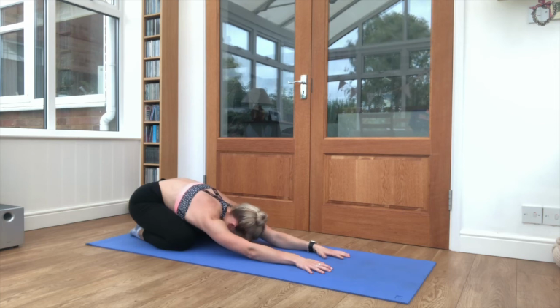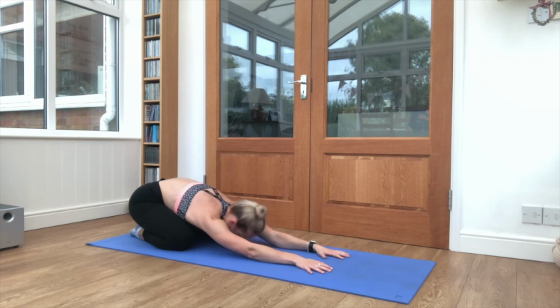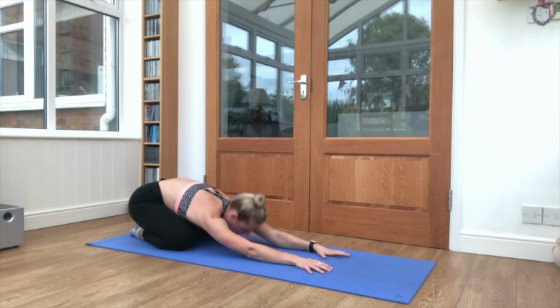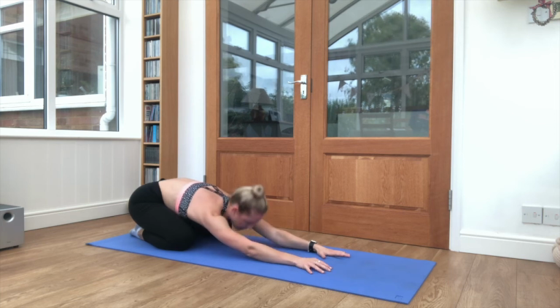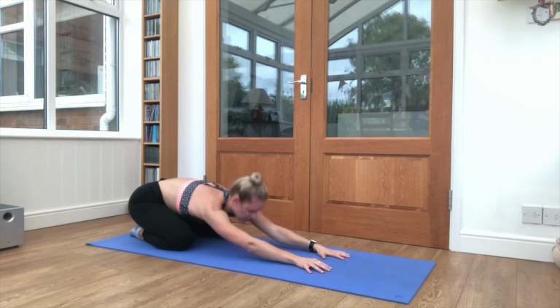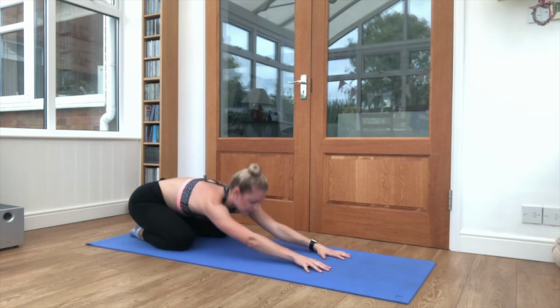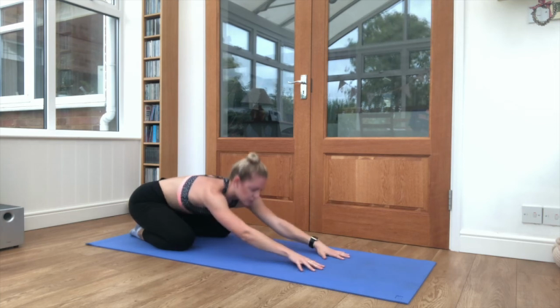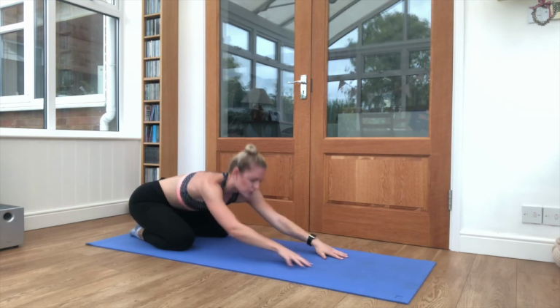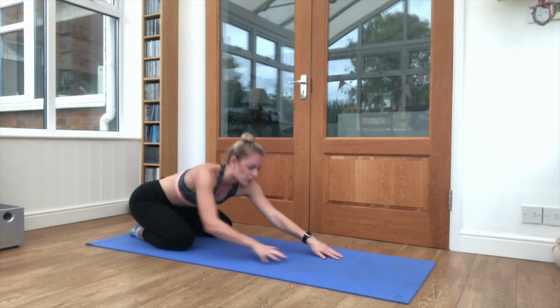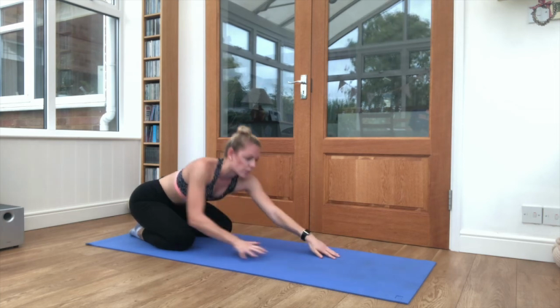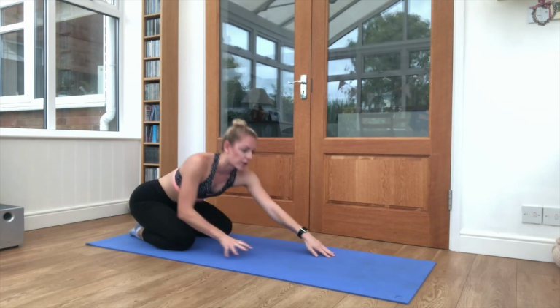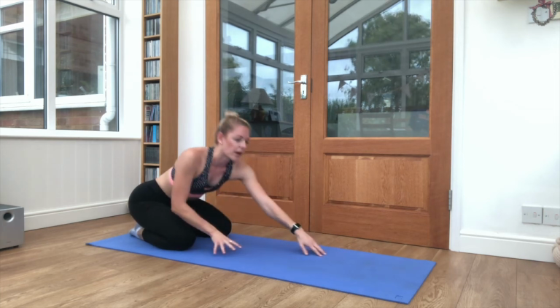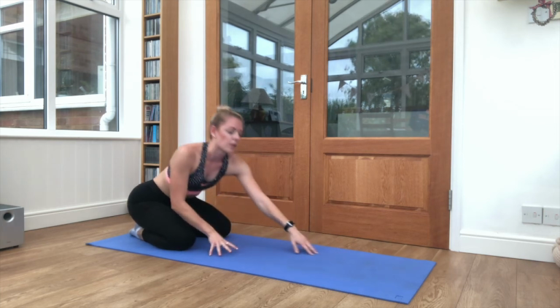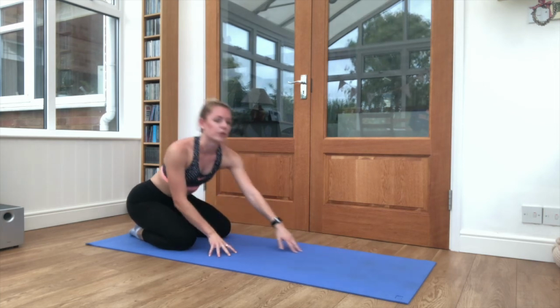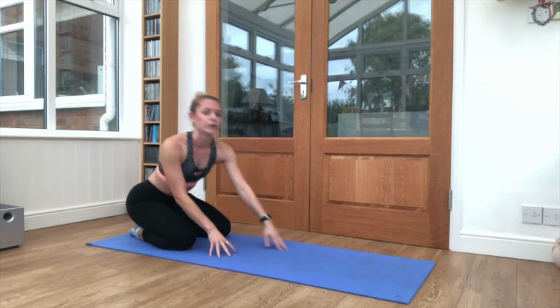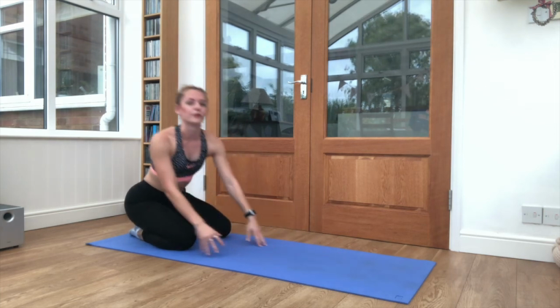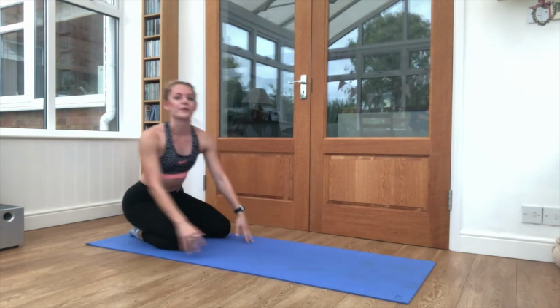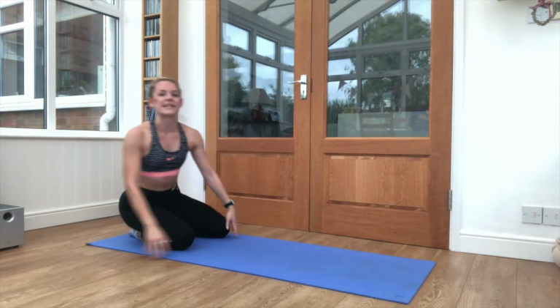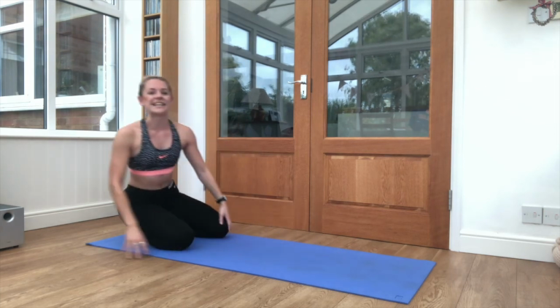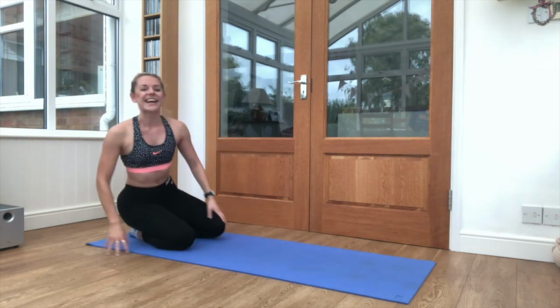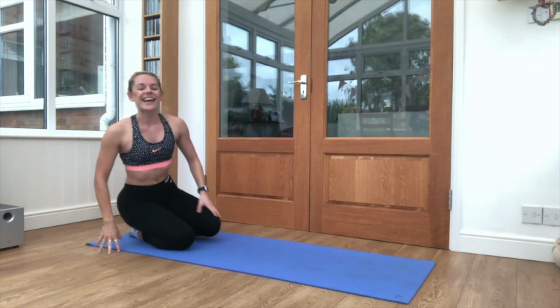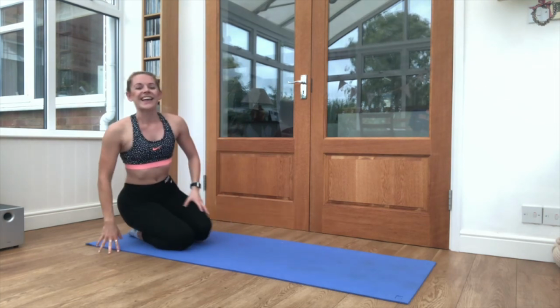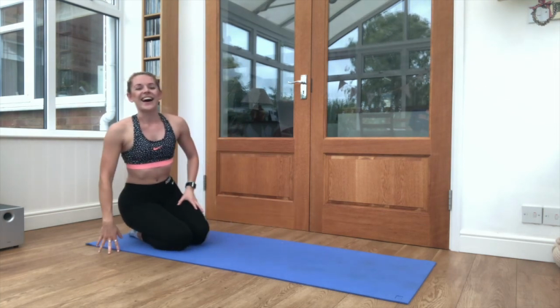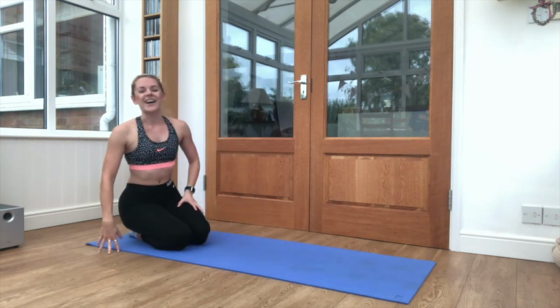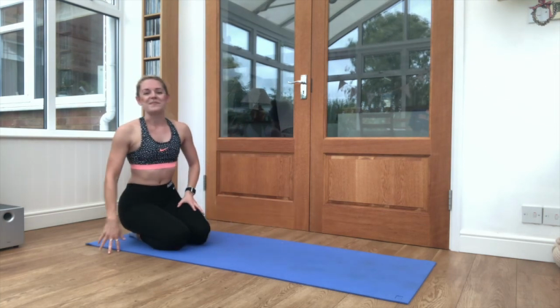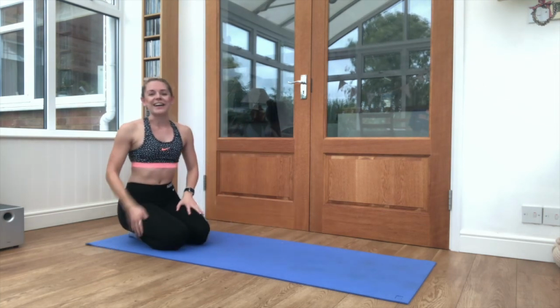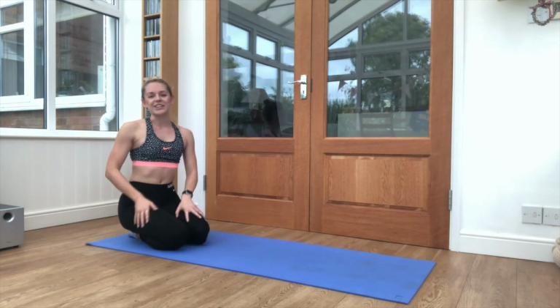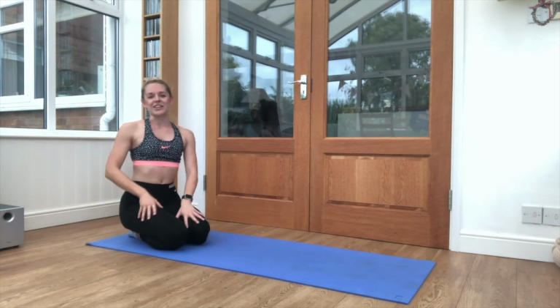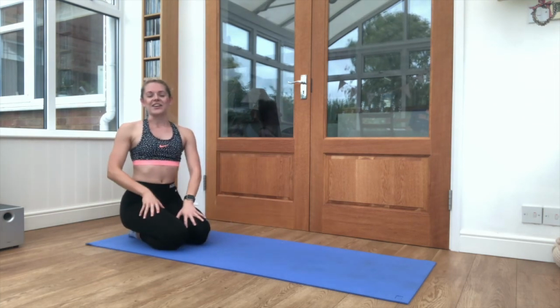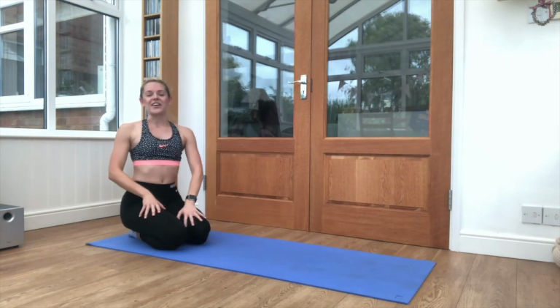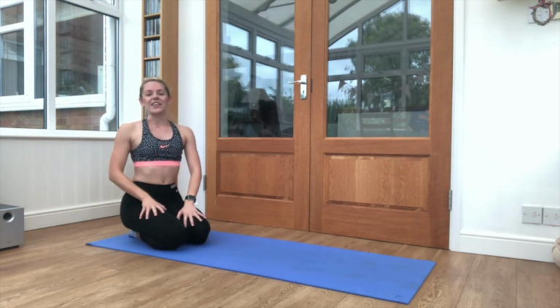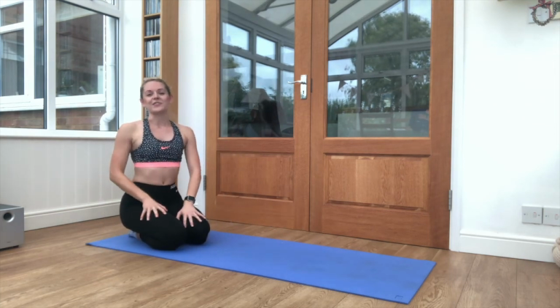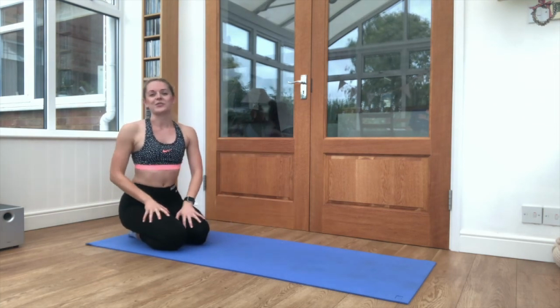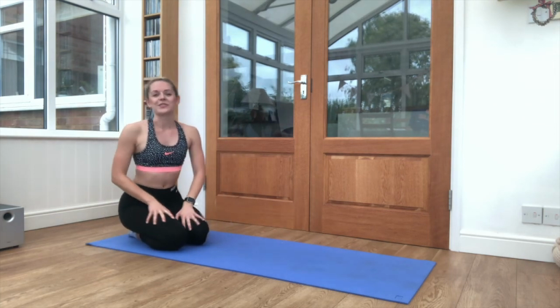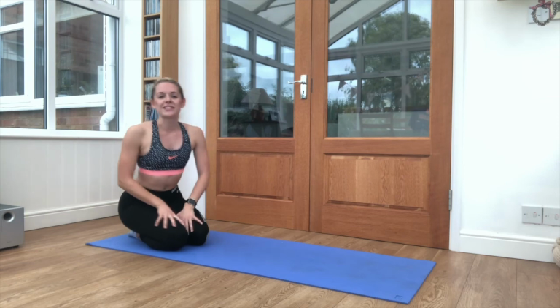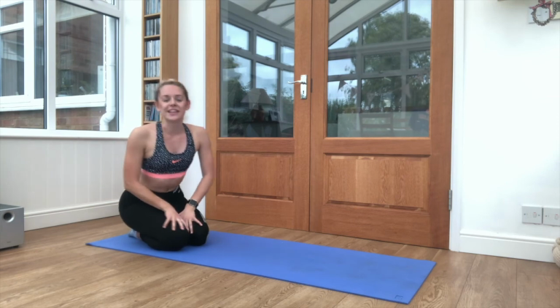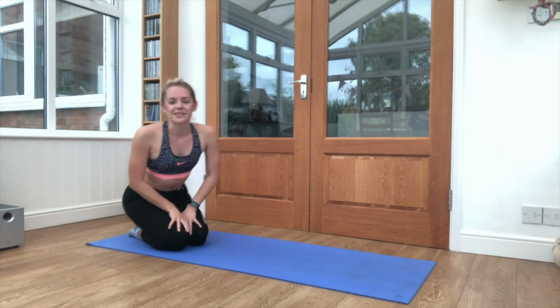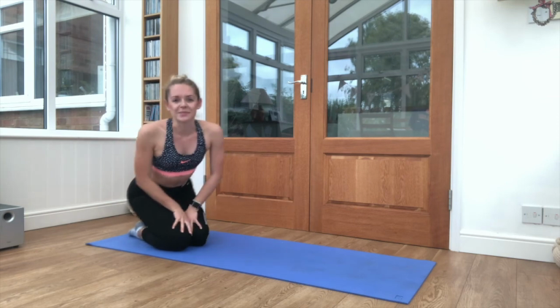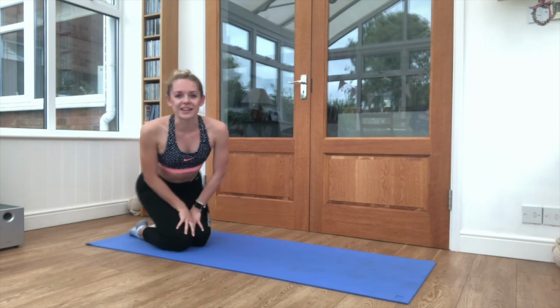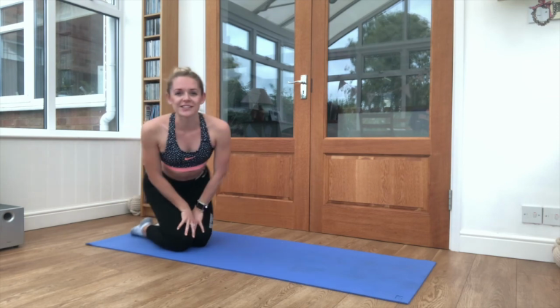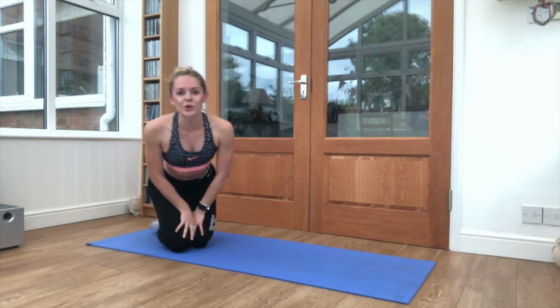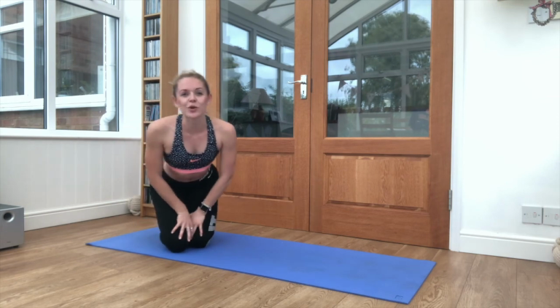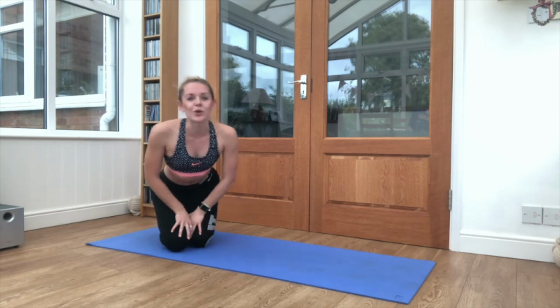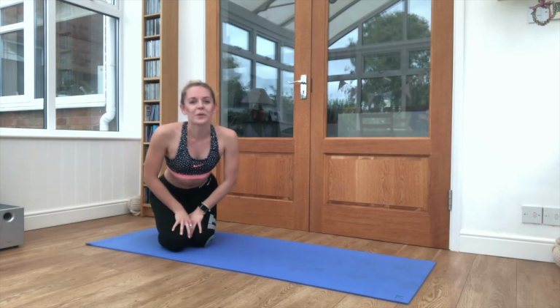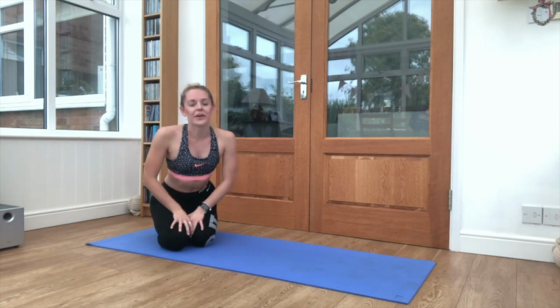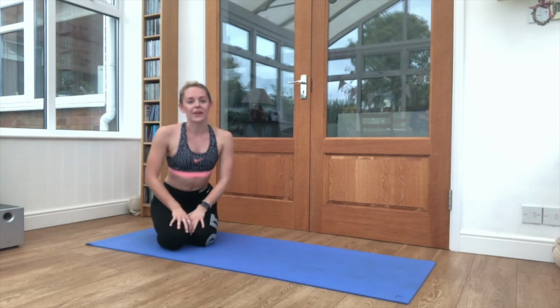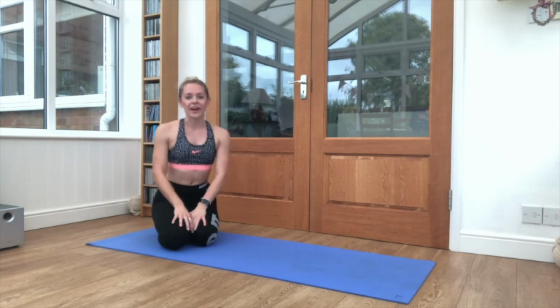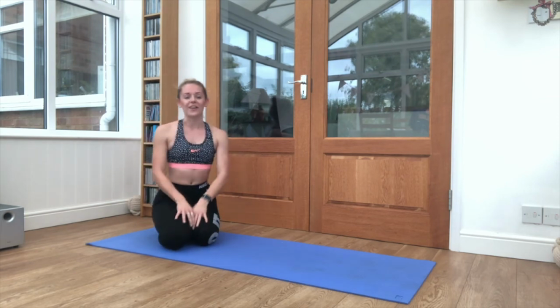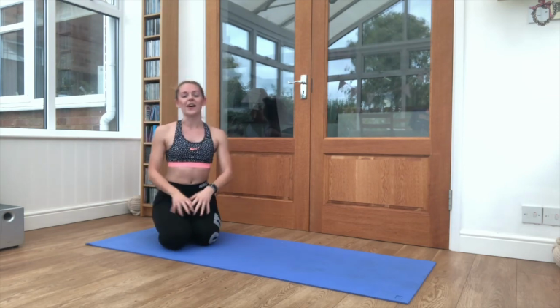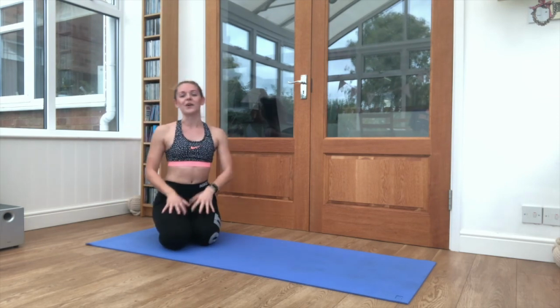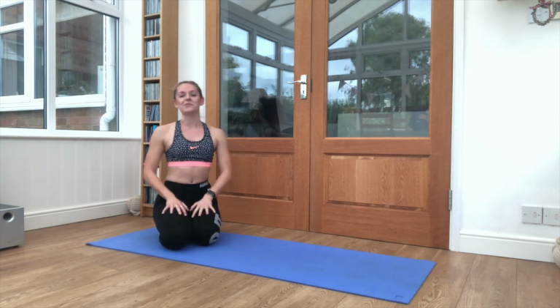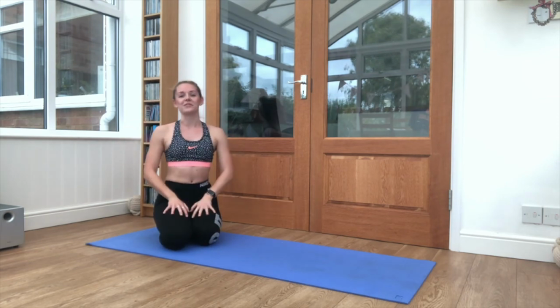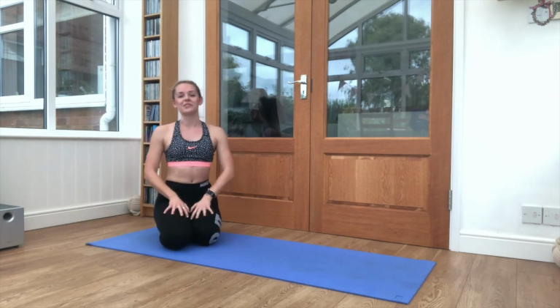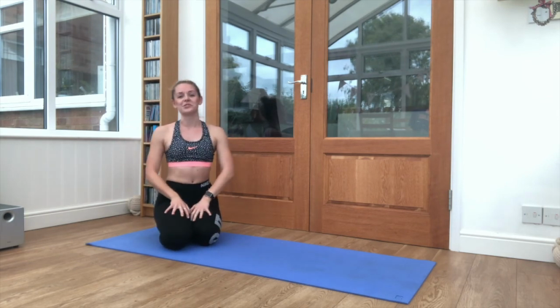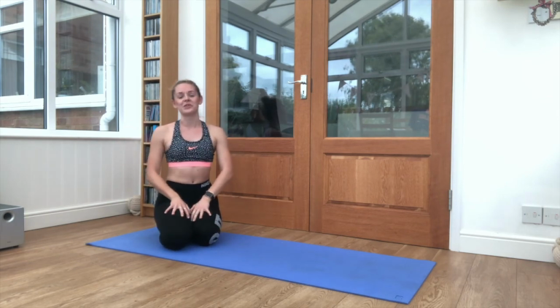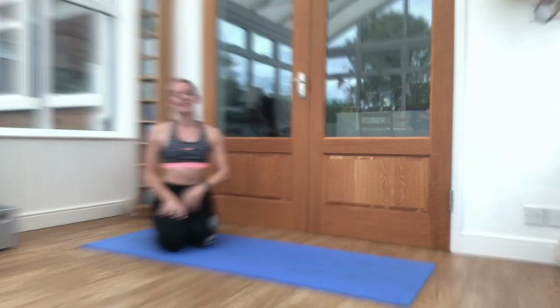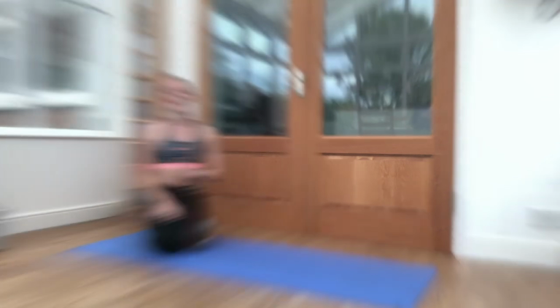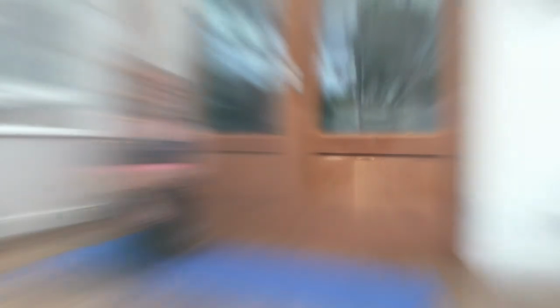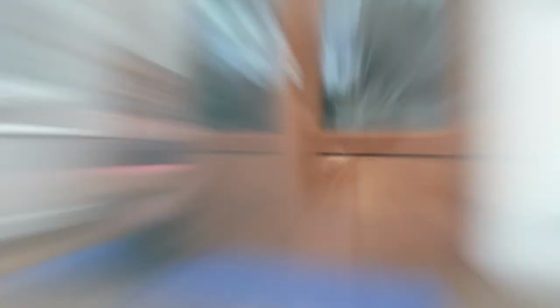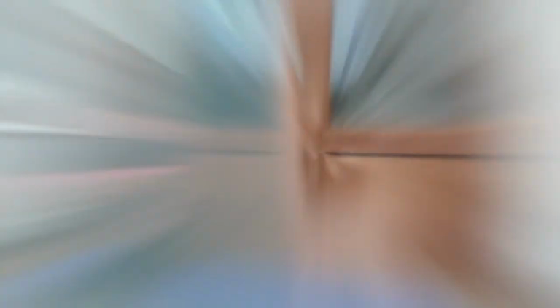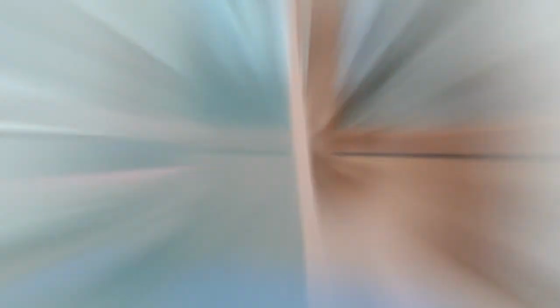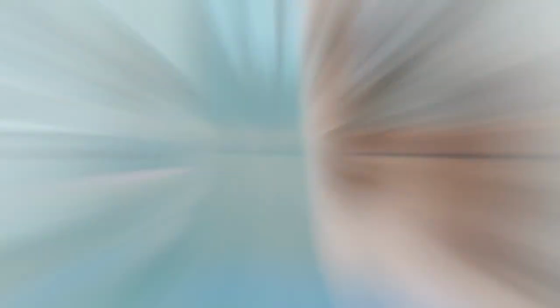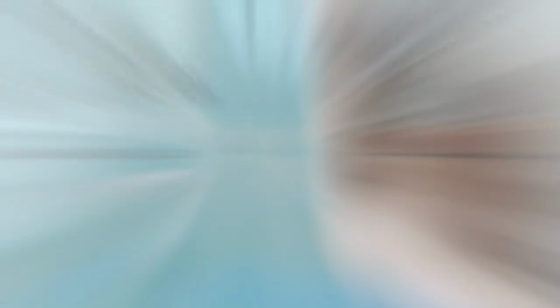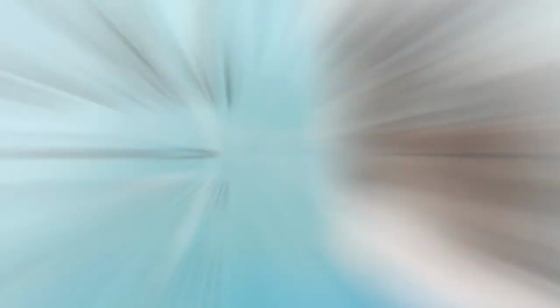And slowly bring it up when ready. I'm AJ, that was a 6 minute core workout. I hope you've enjoyed — I'll see you next time.